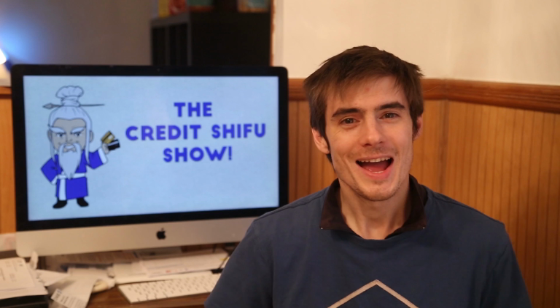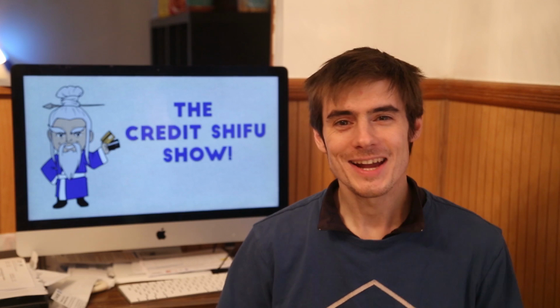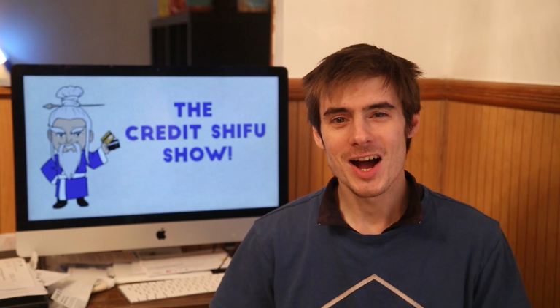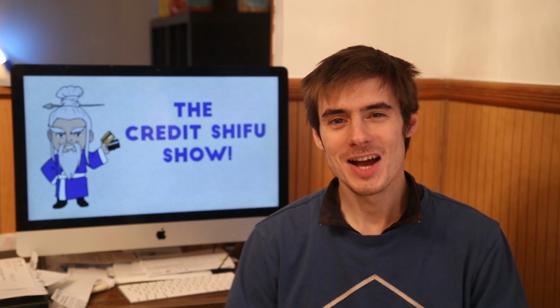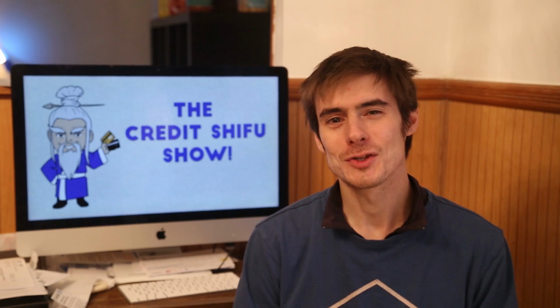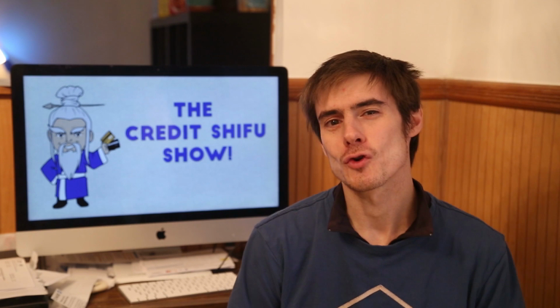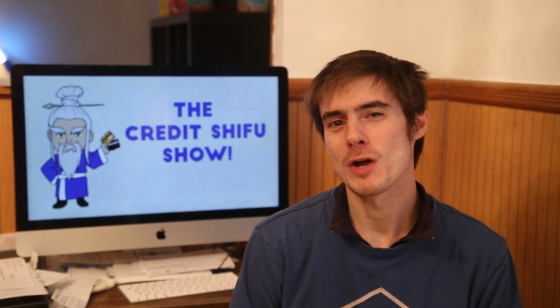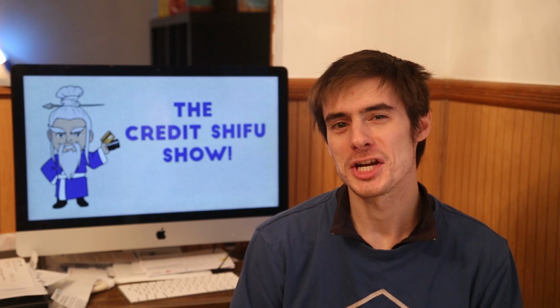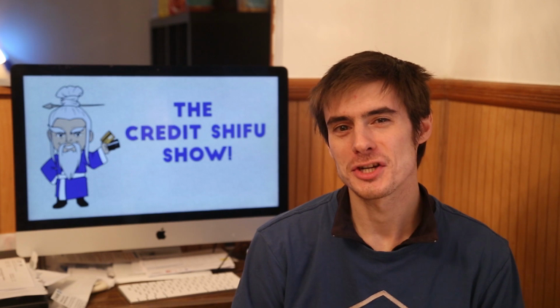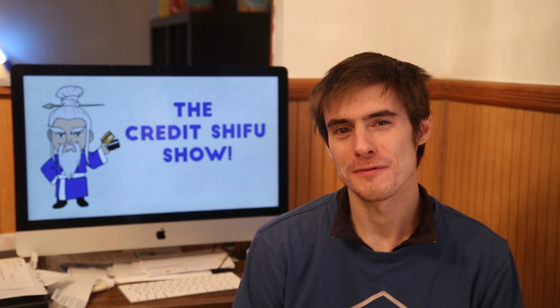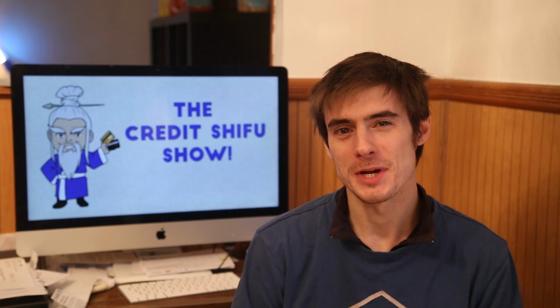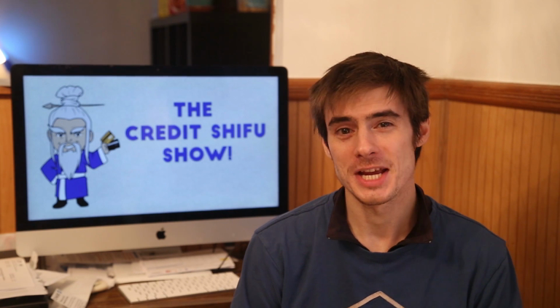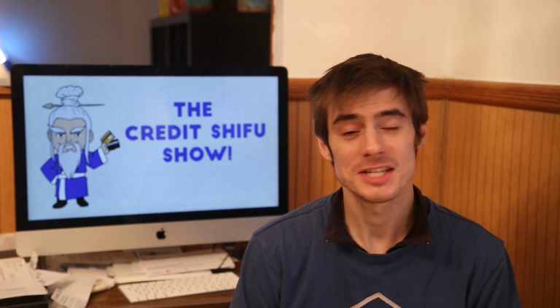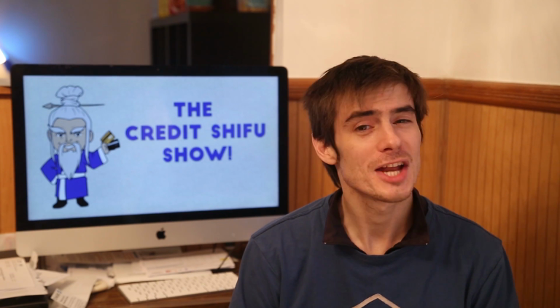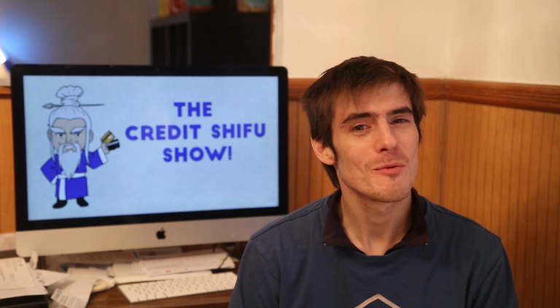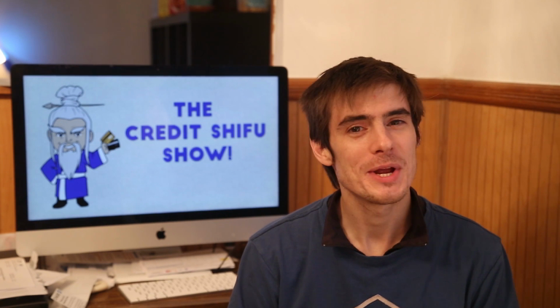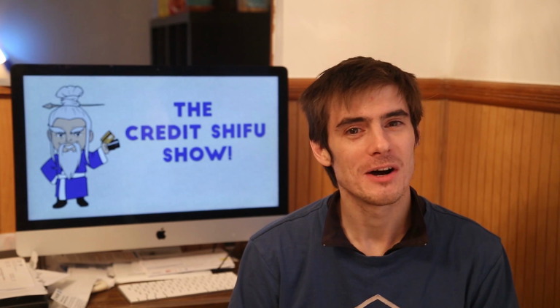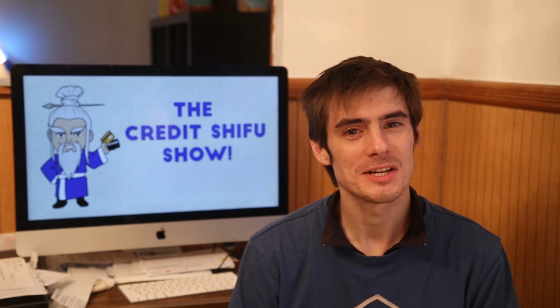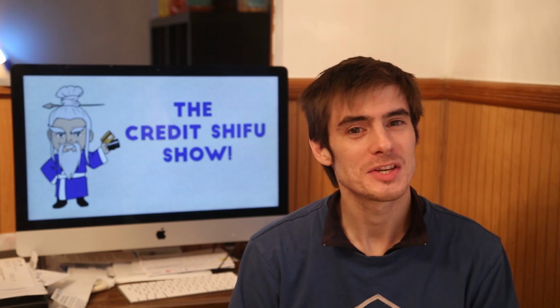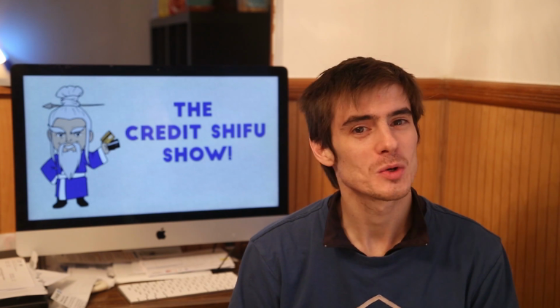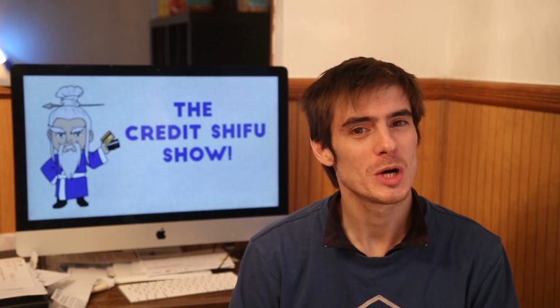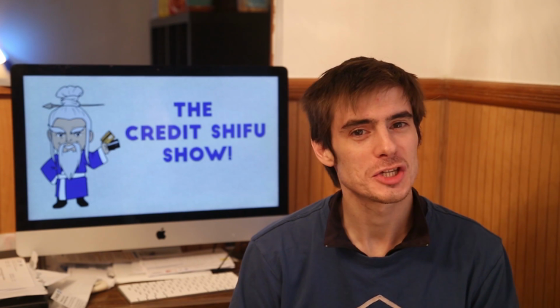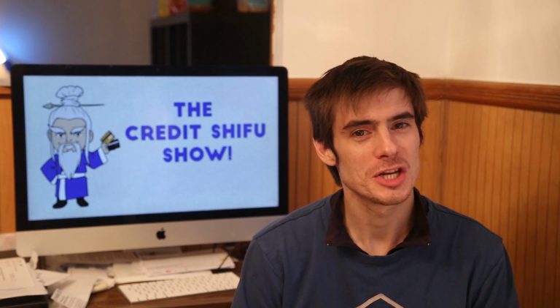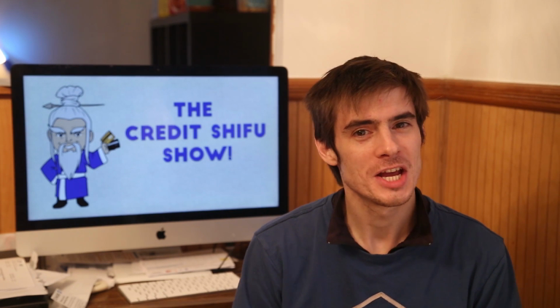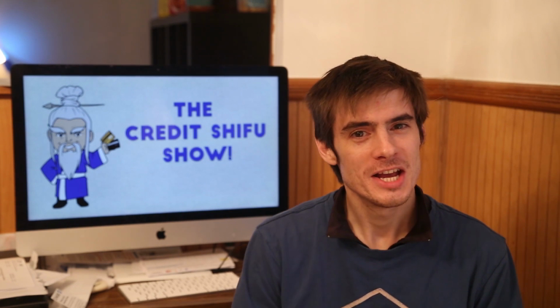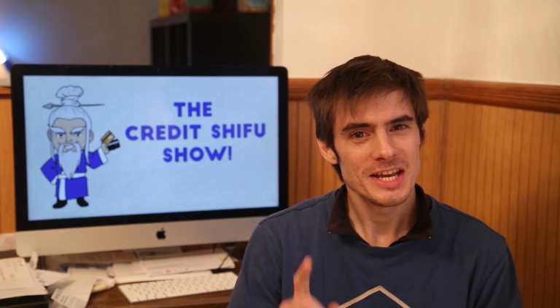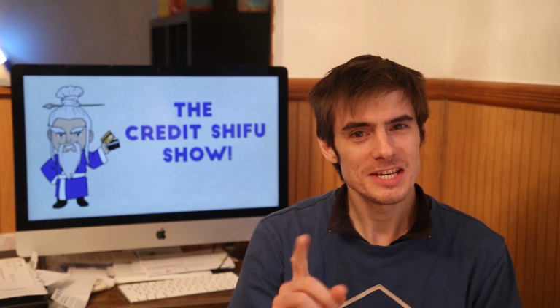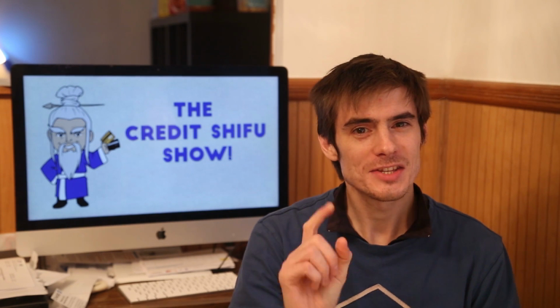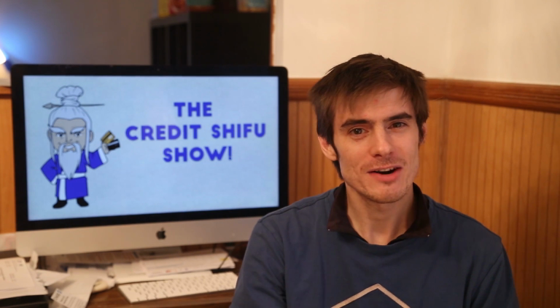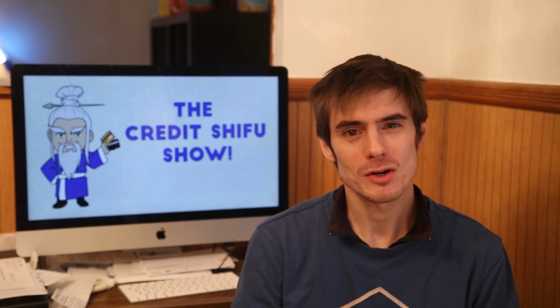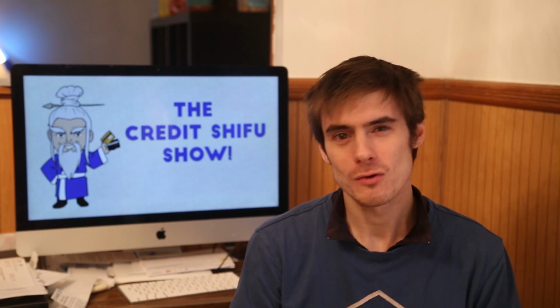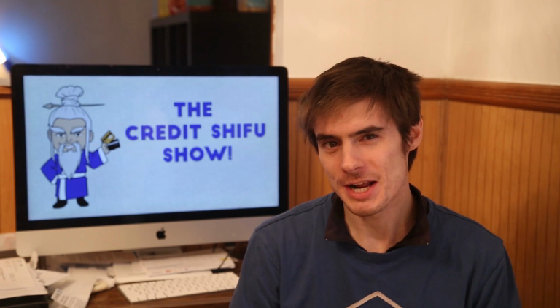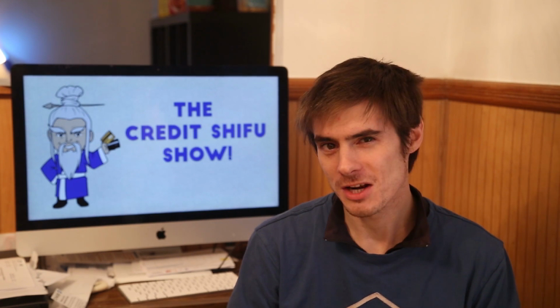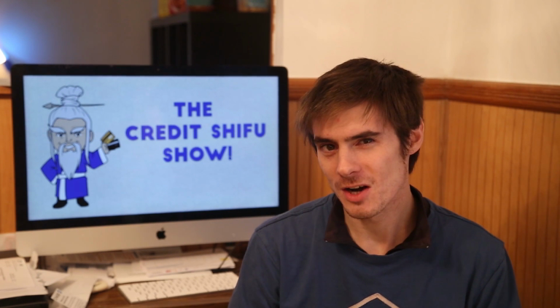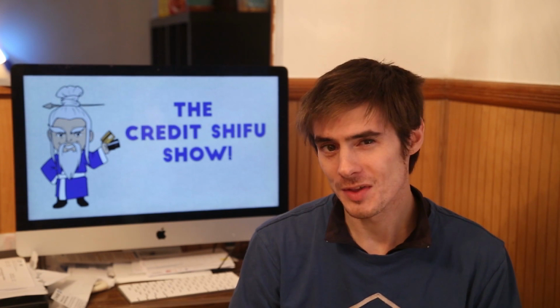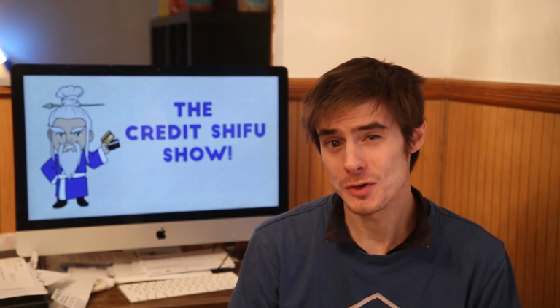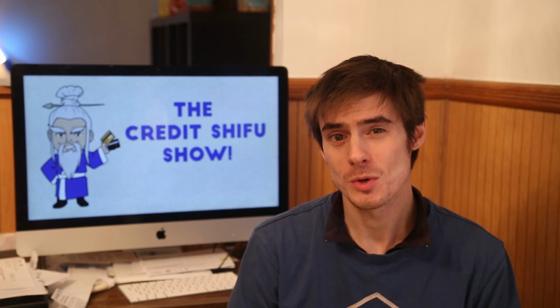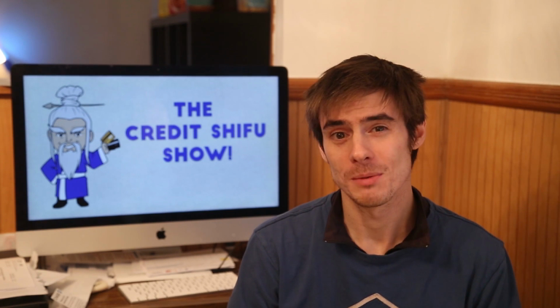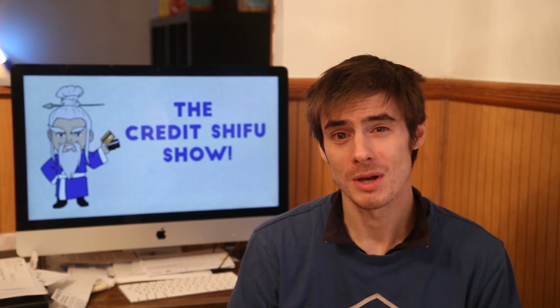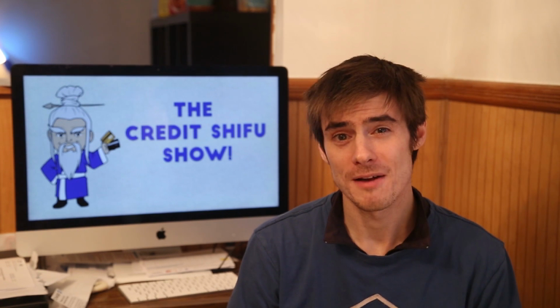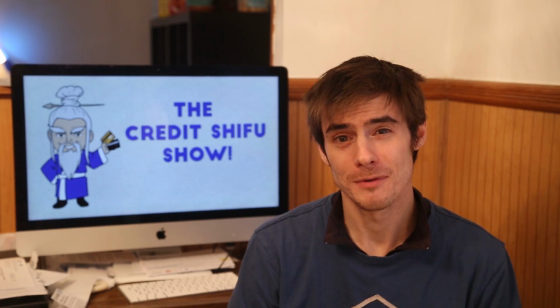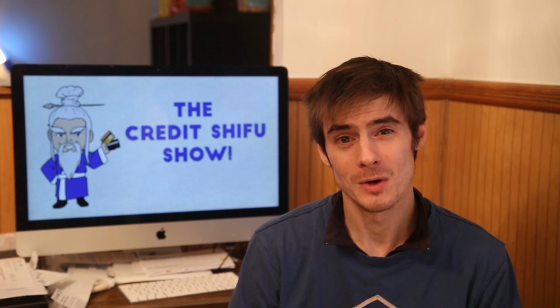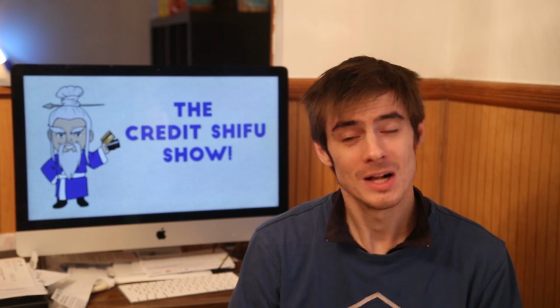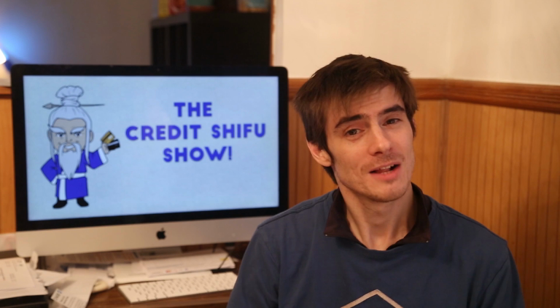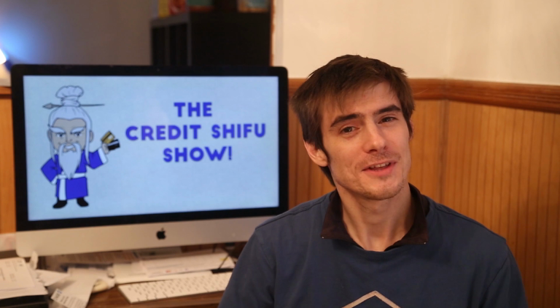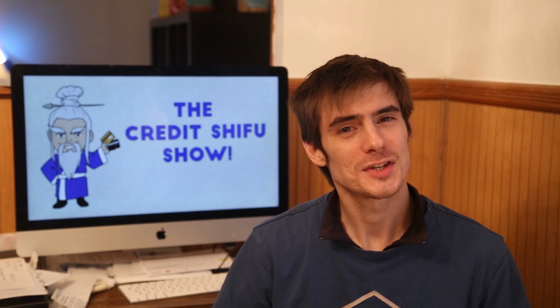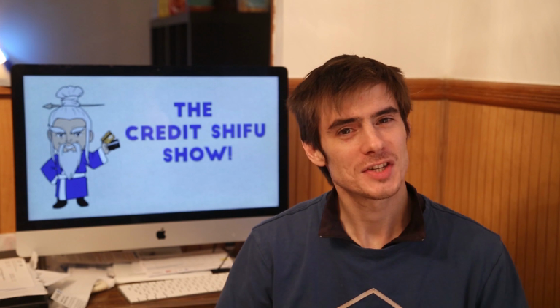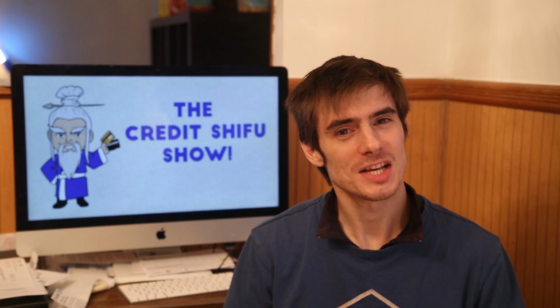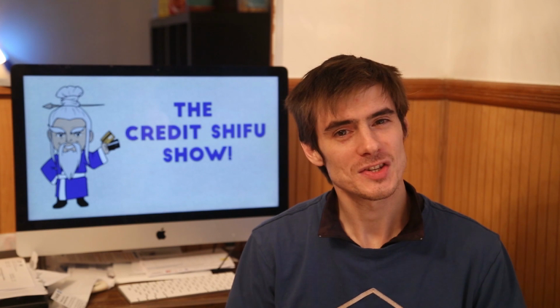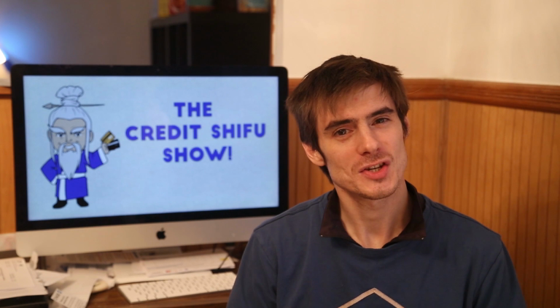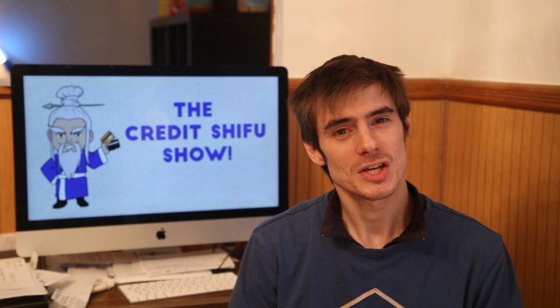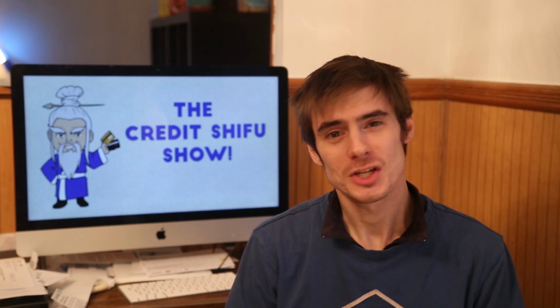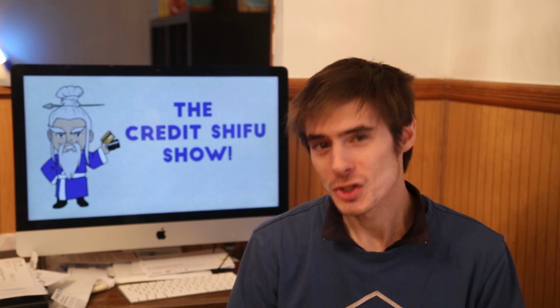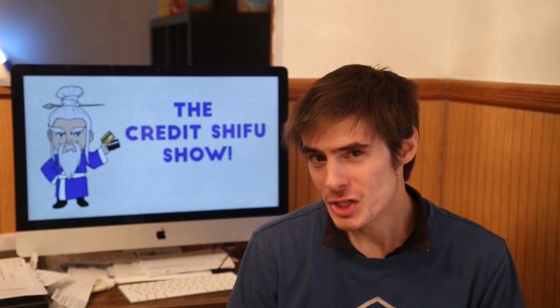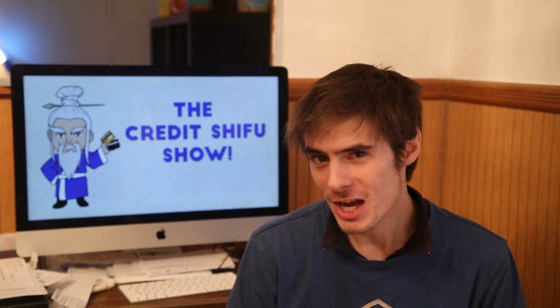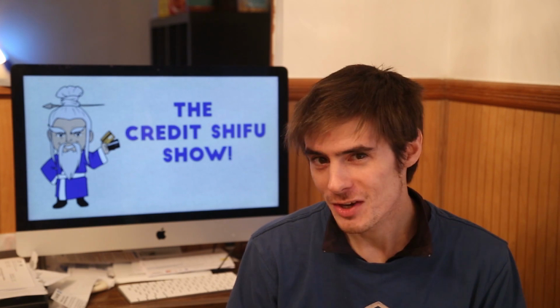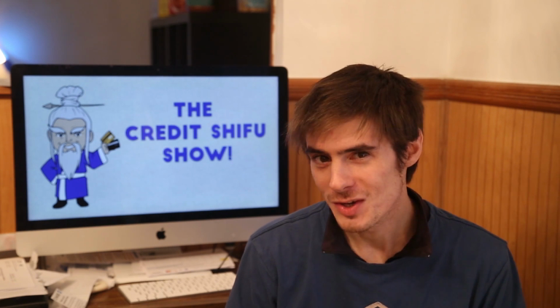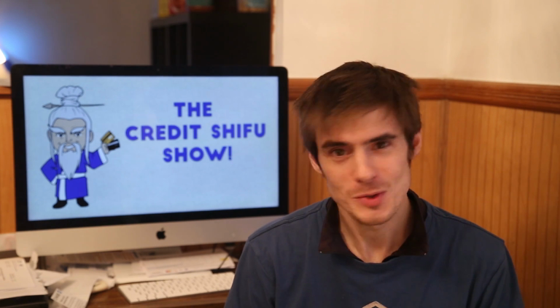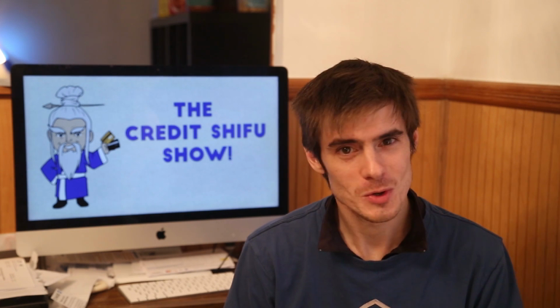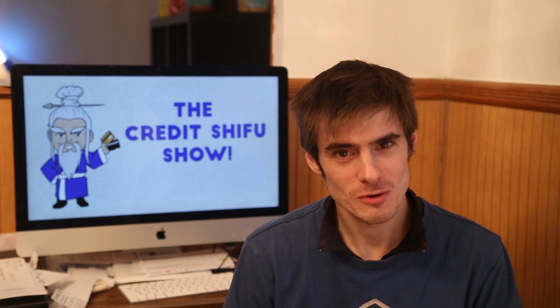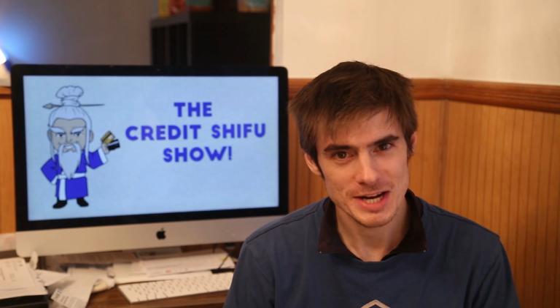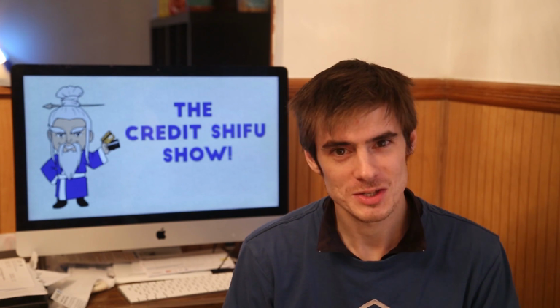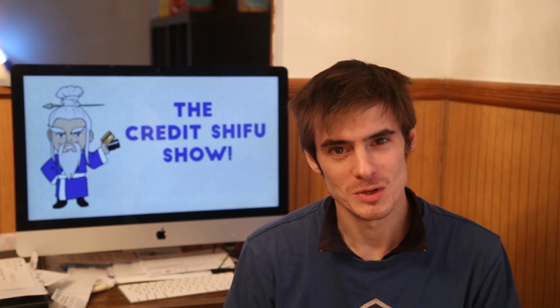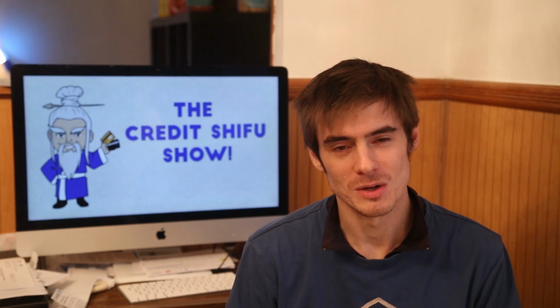Hey guys, Credit Shiffu here. Today we are asking the question: is there a credit card that you can apply for that doesn't check your credit score?